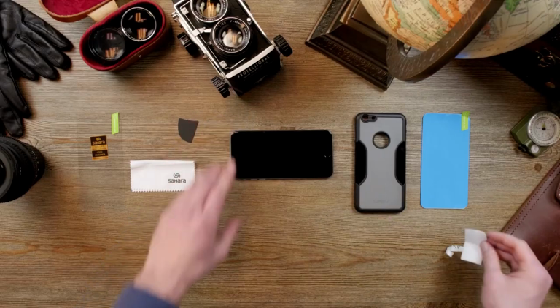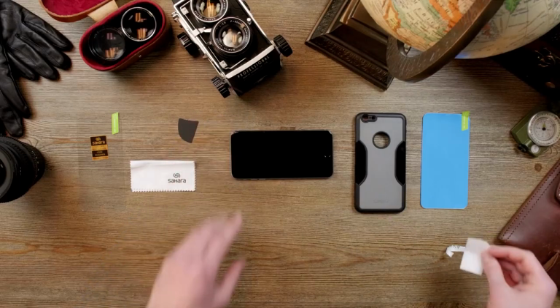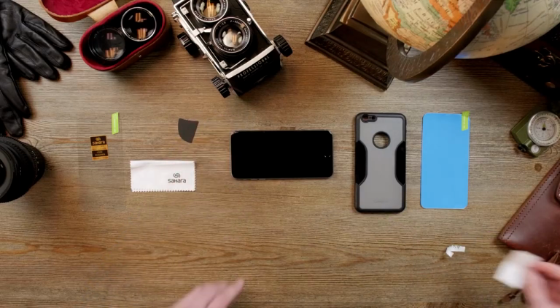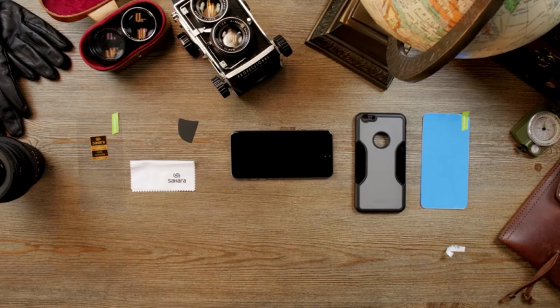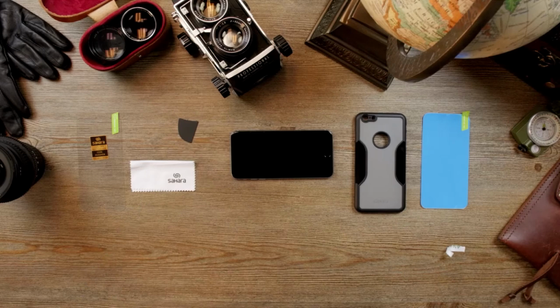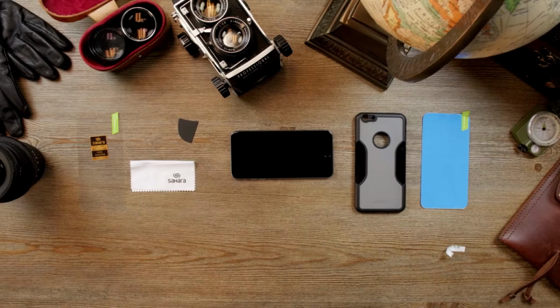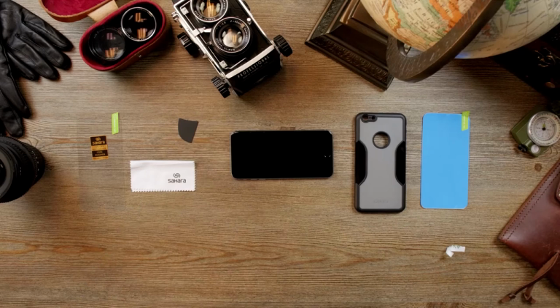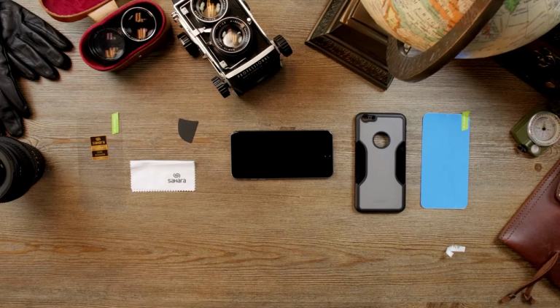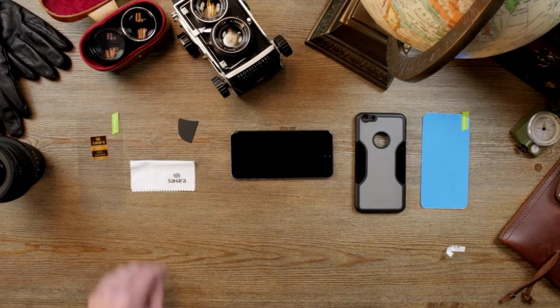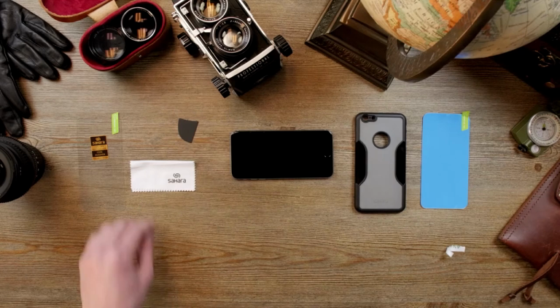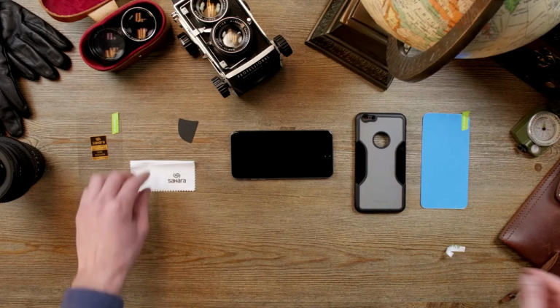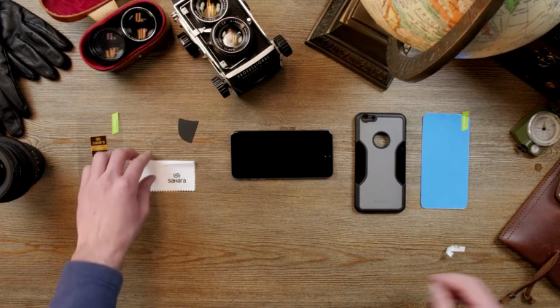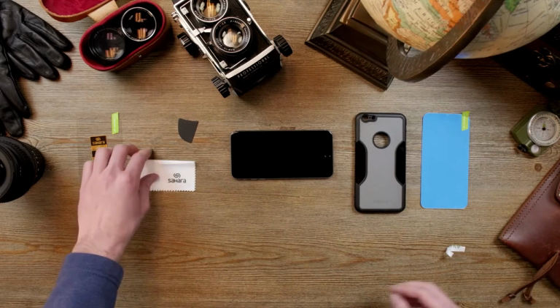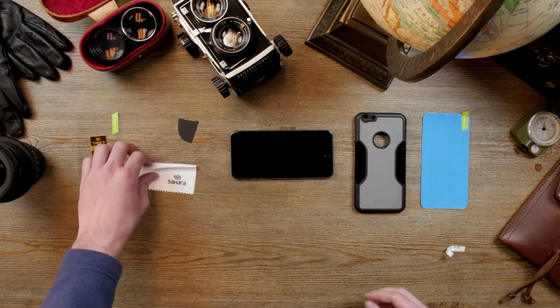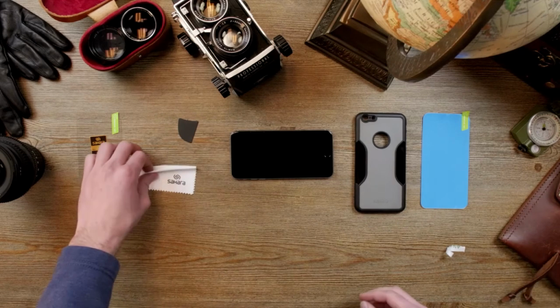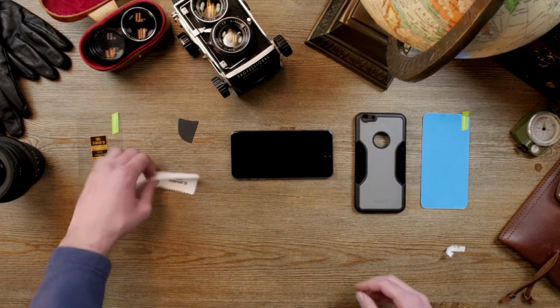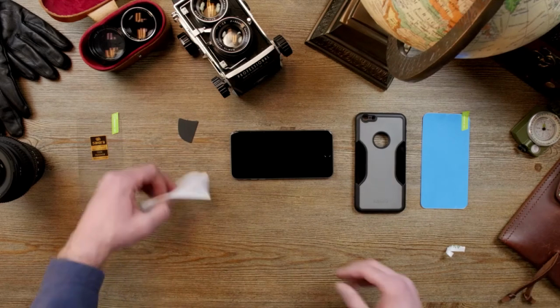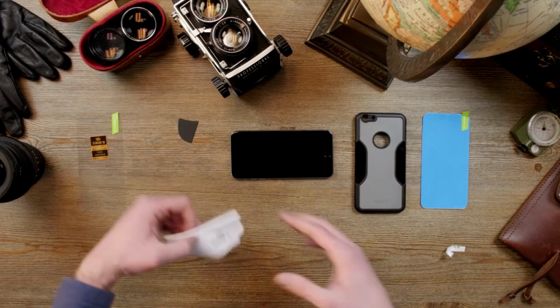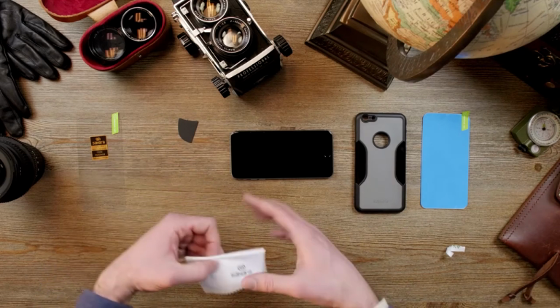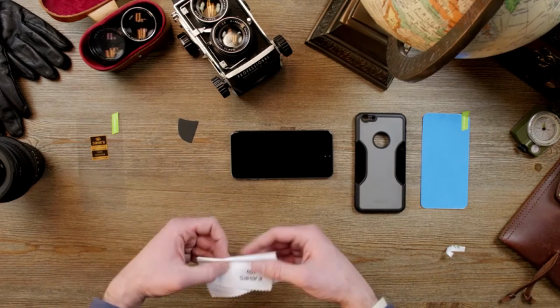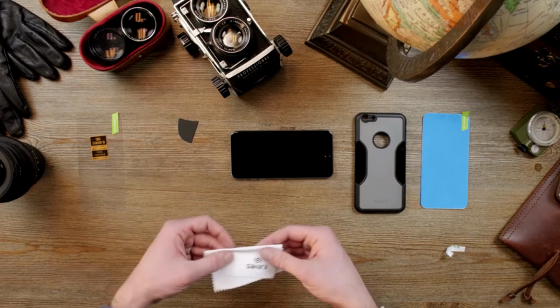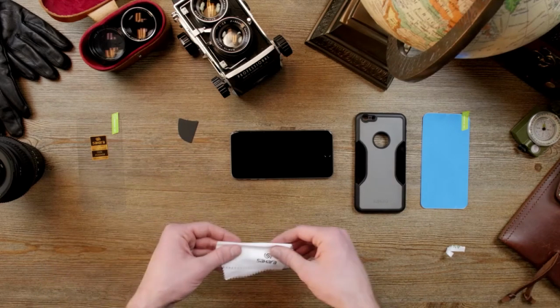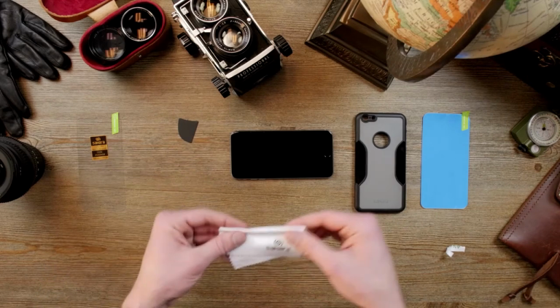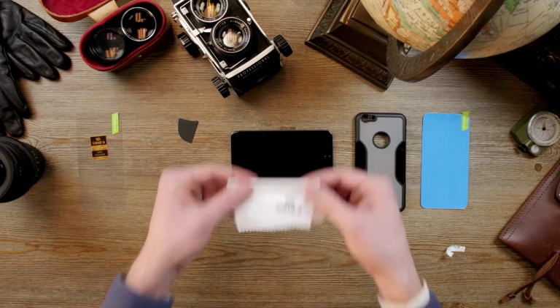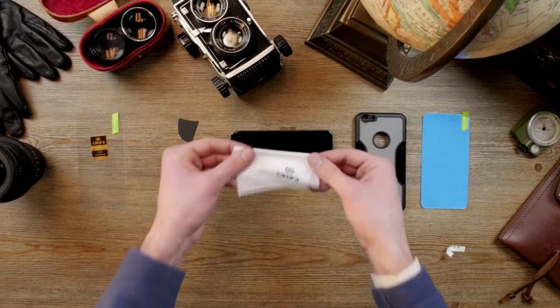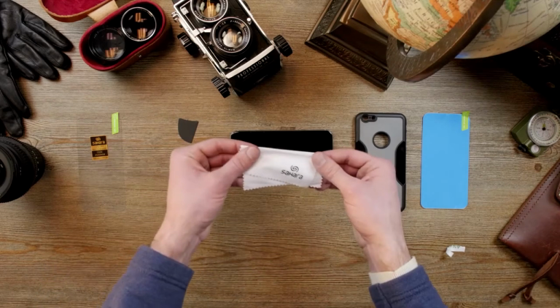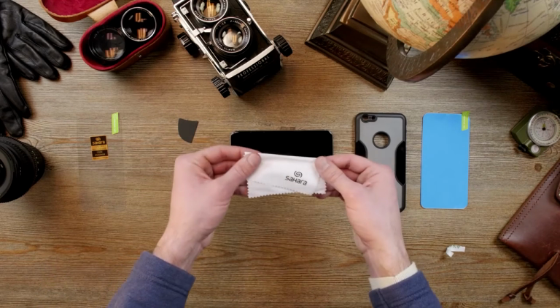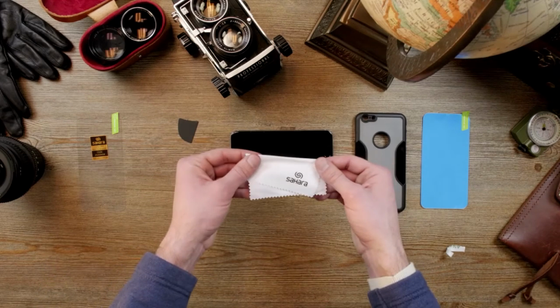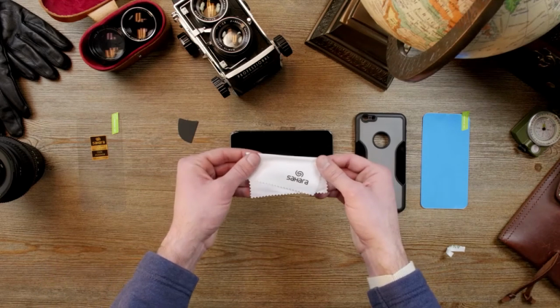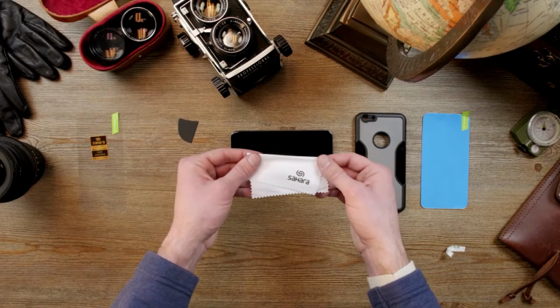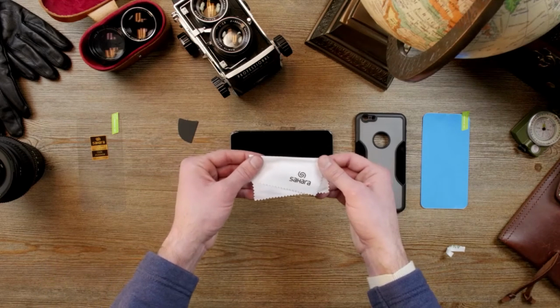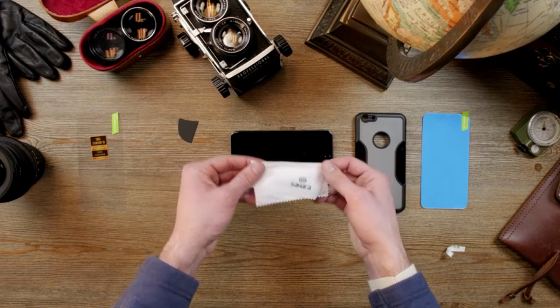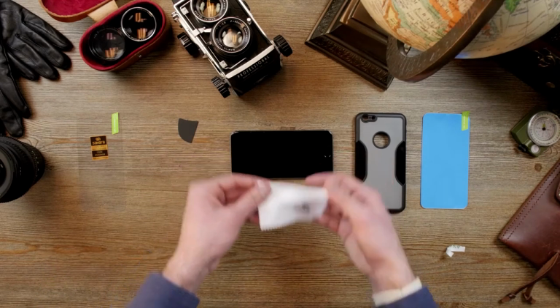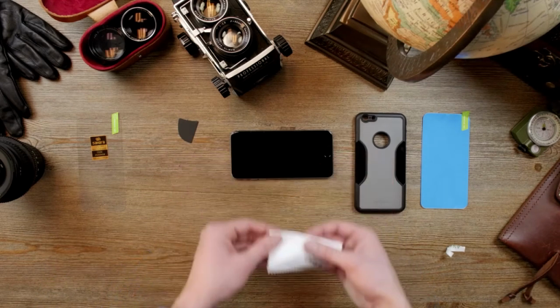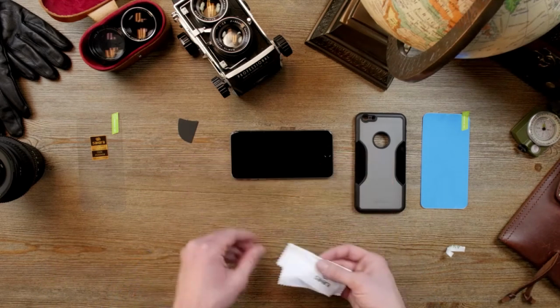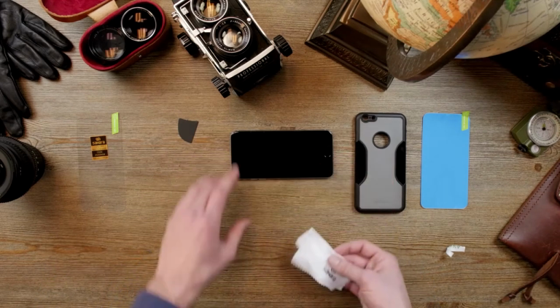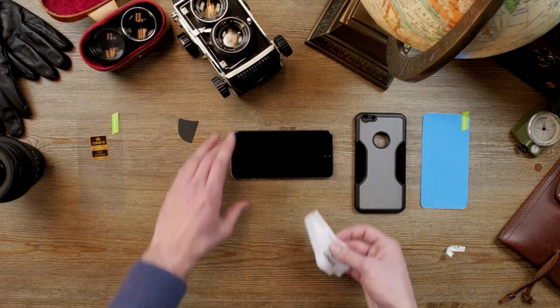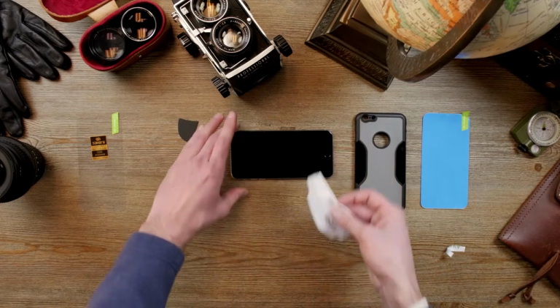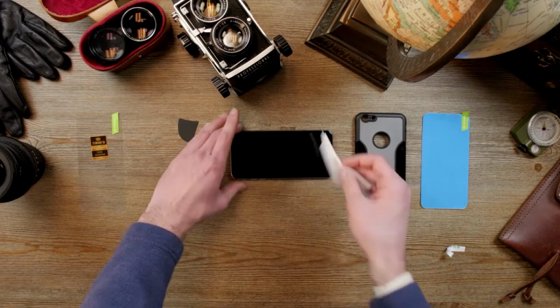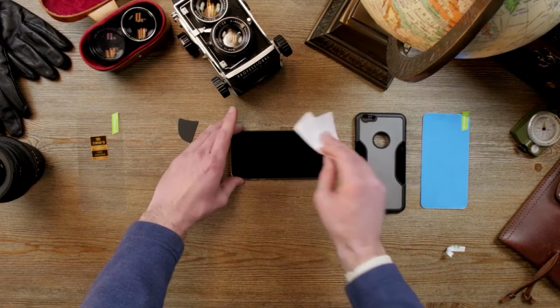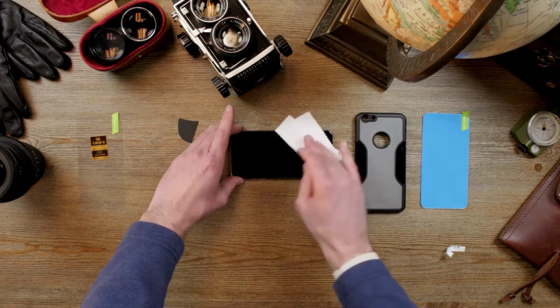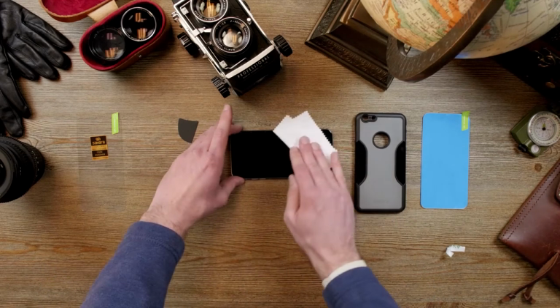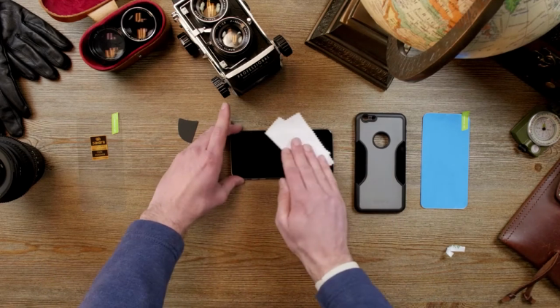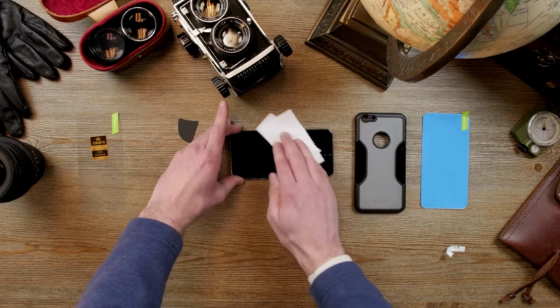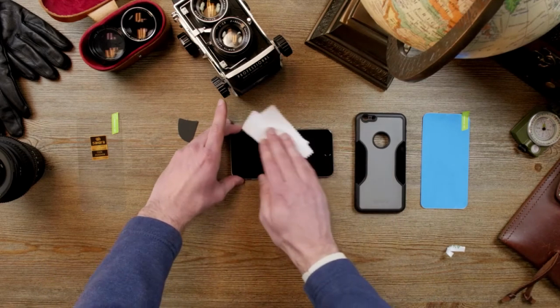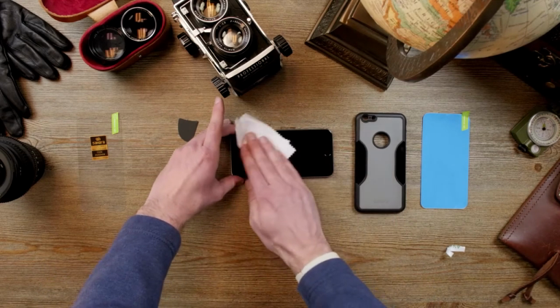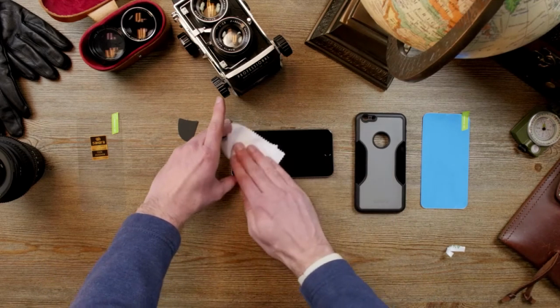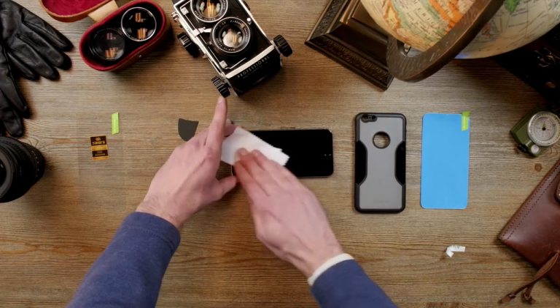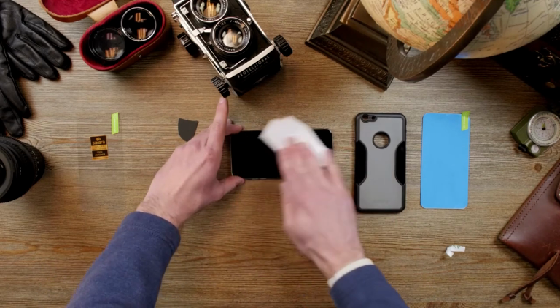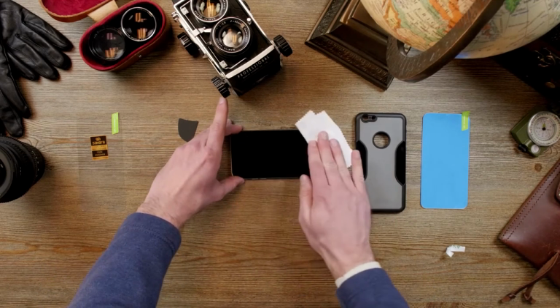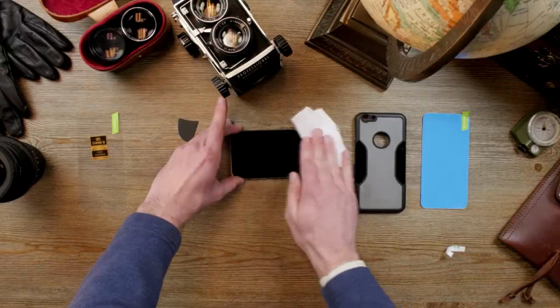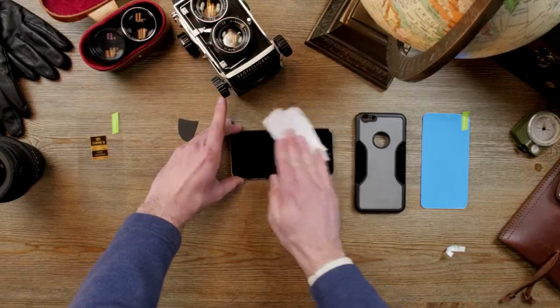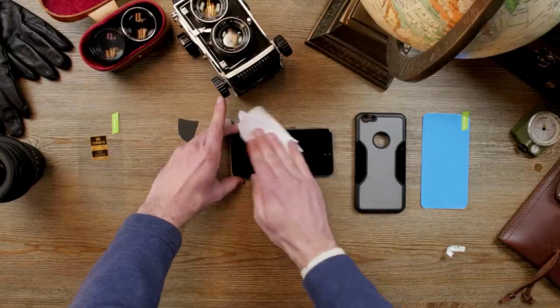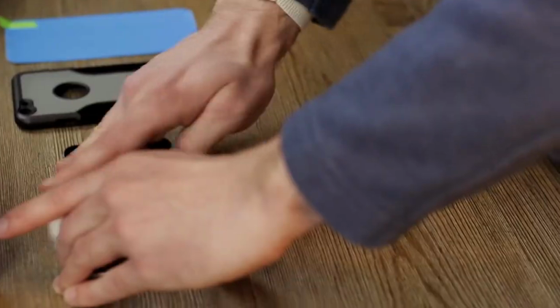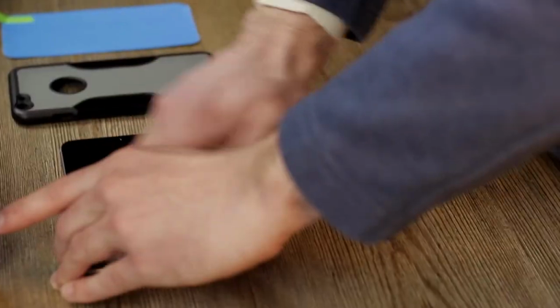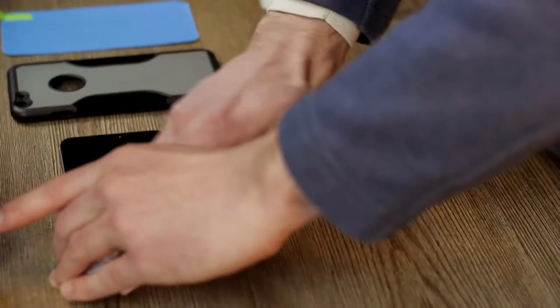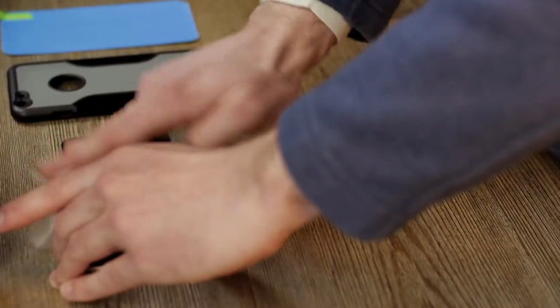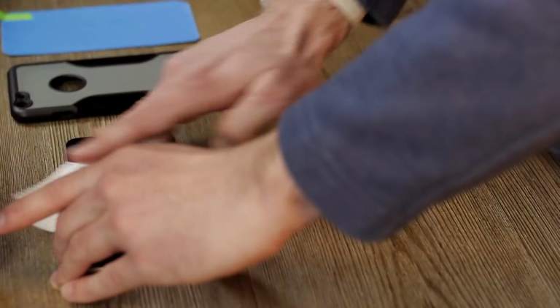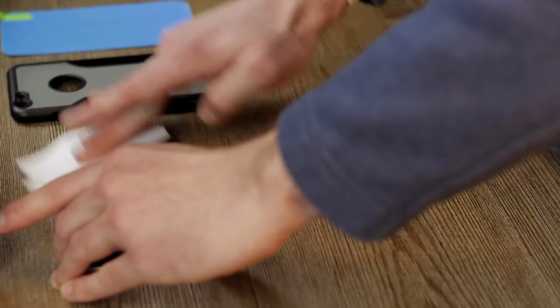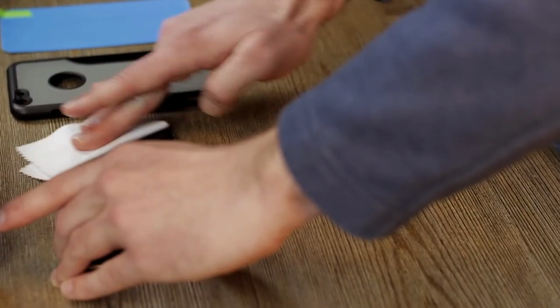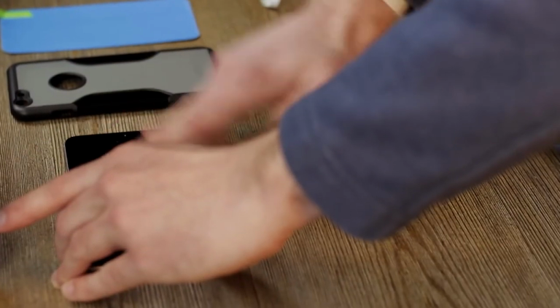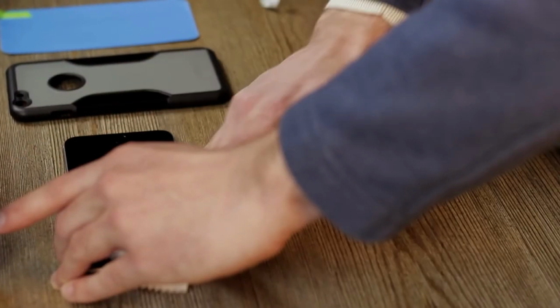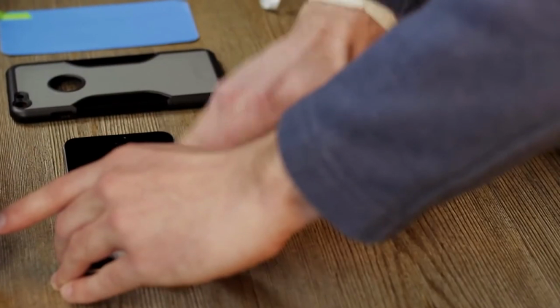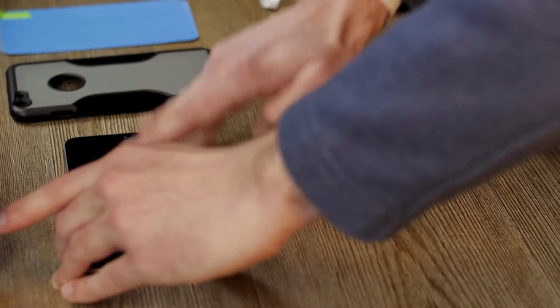Next you take your microfiber cloth and thoroughly wipe it off. Make sure it's completely dry.